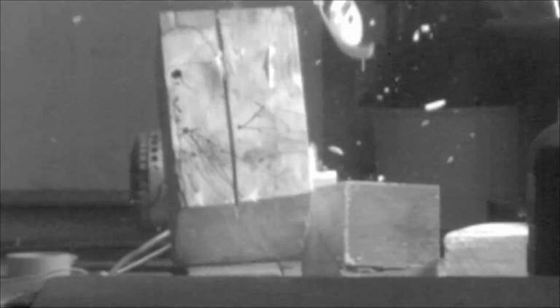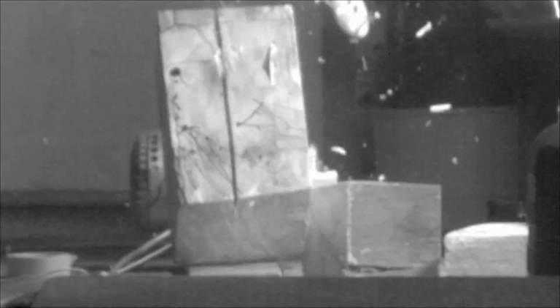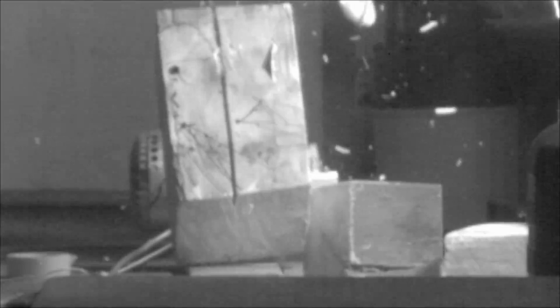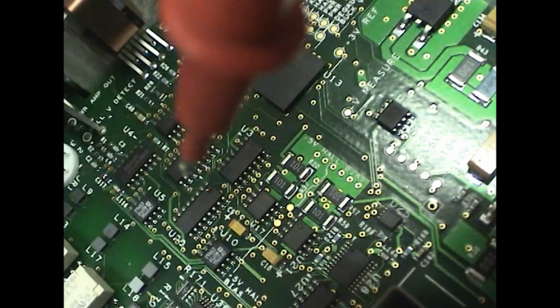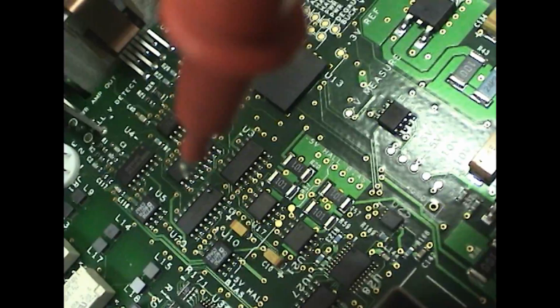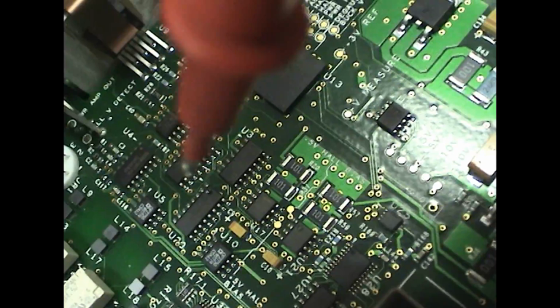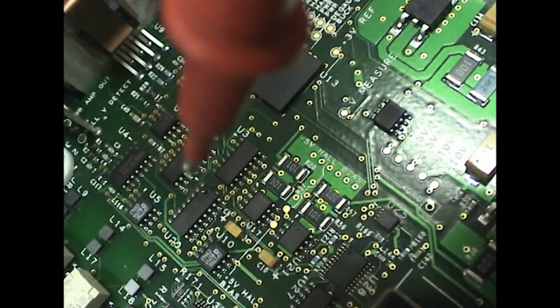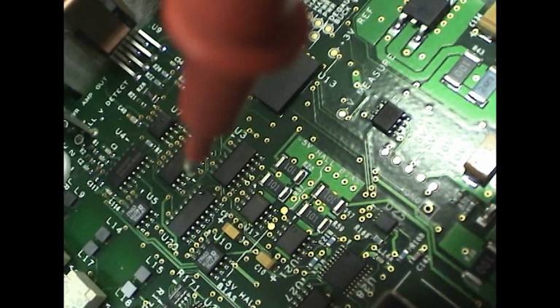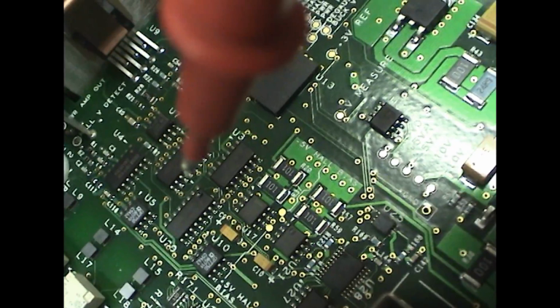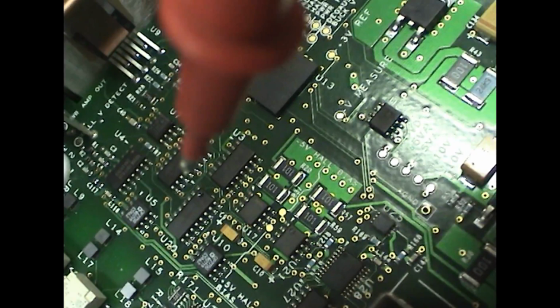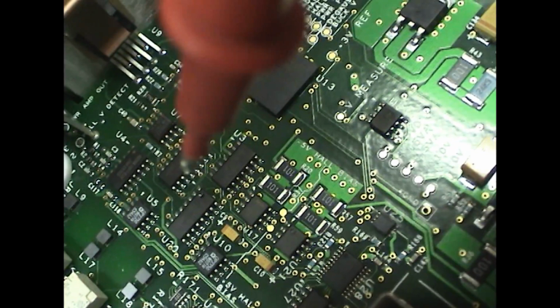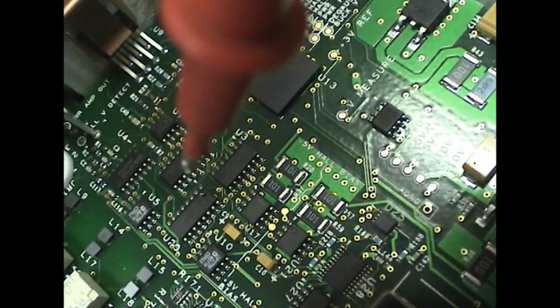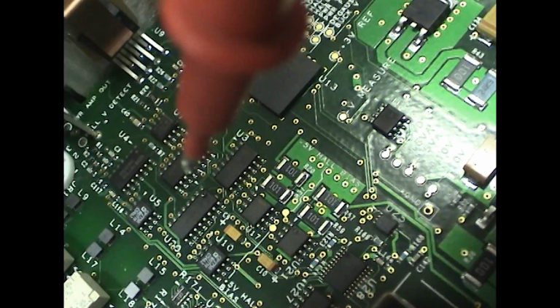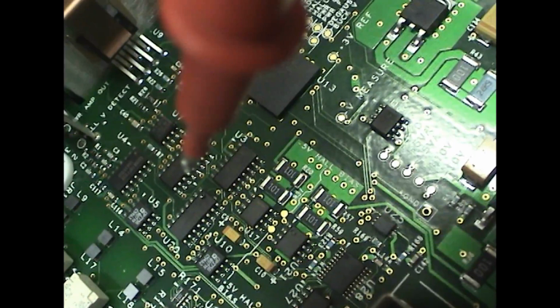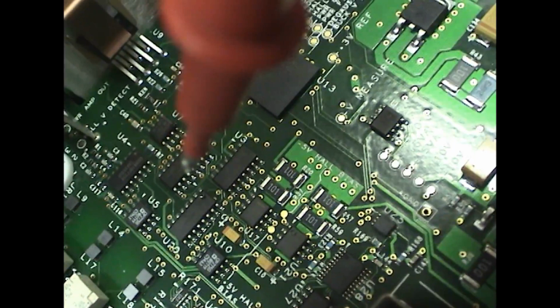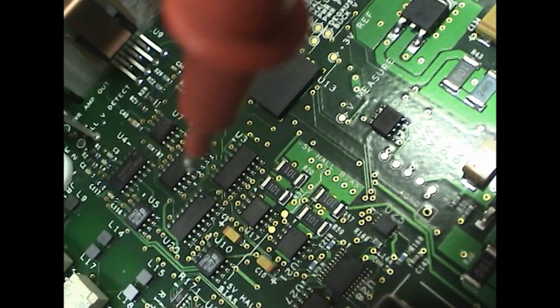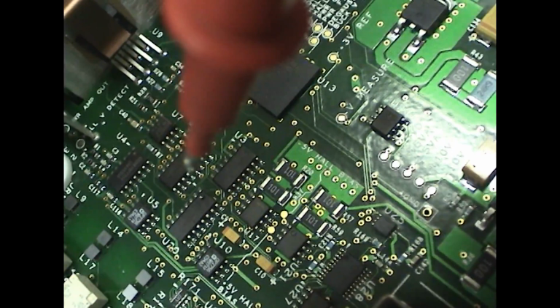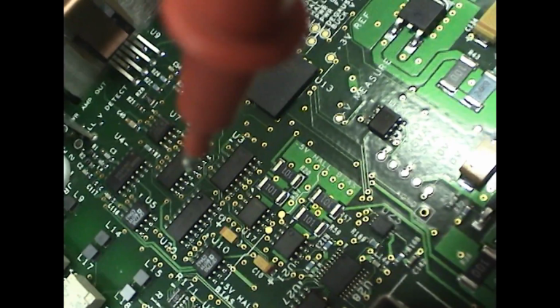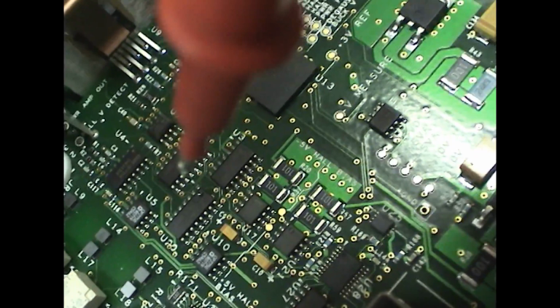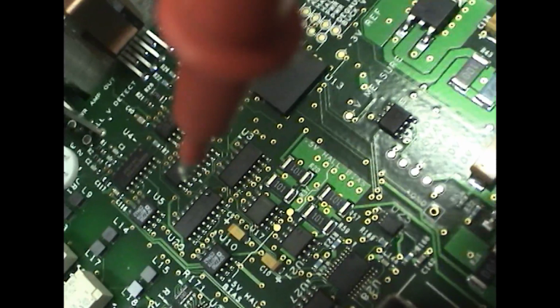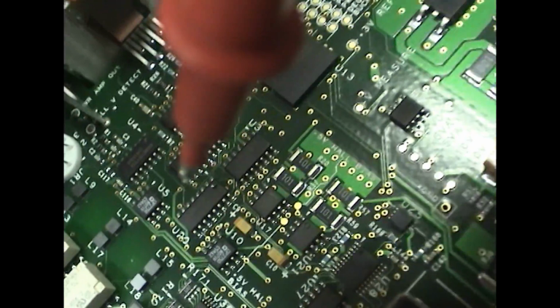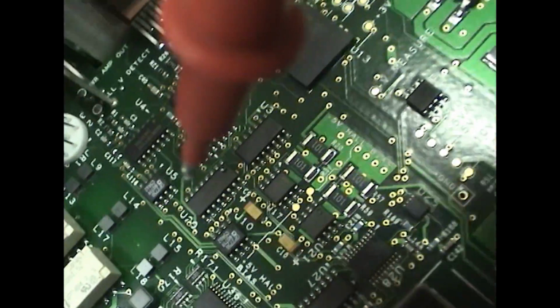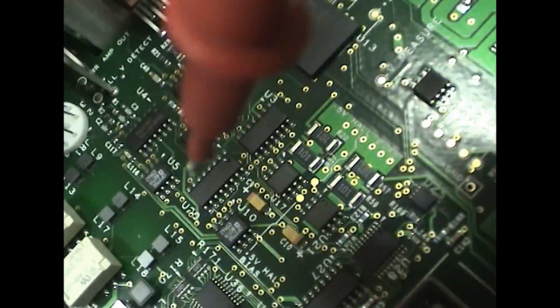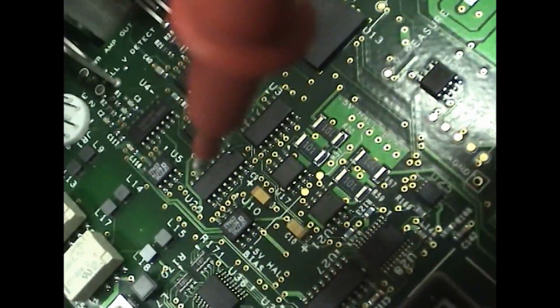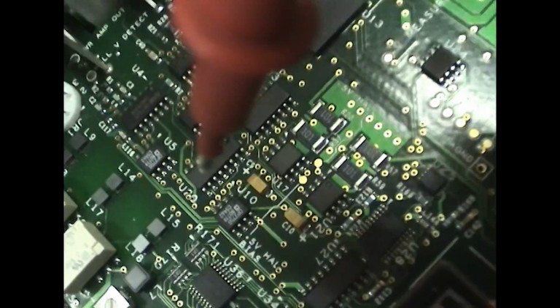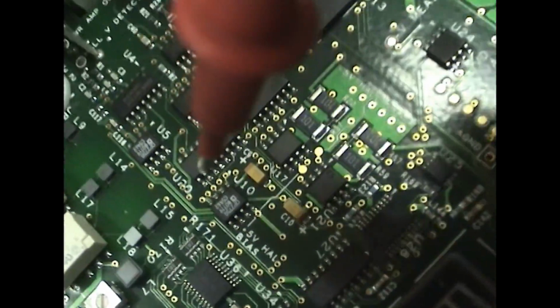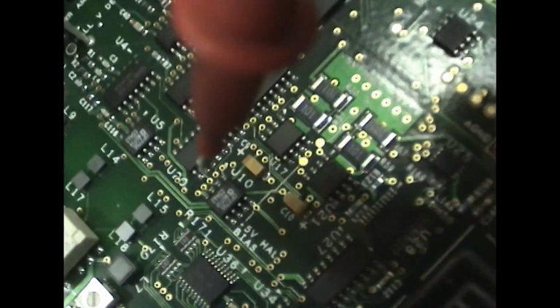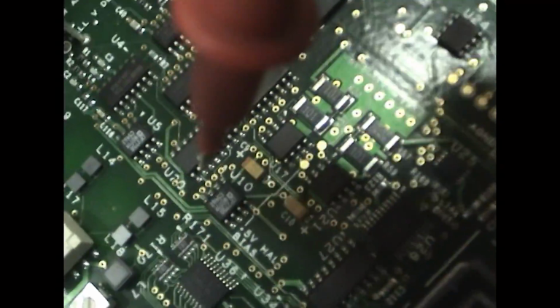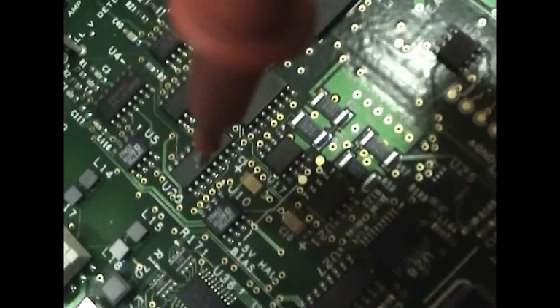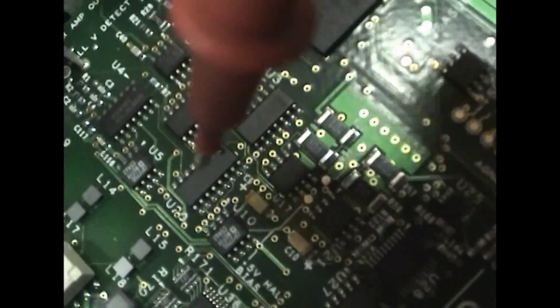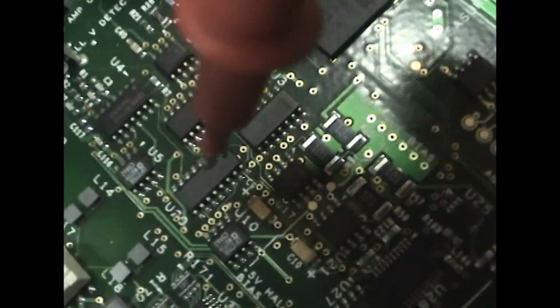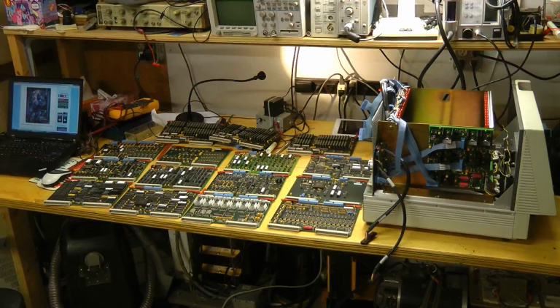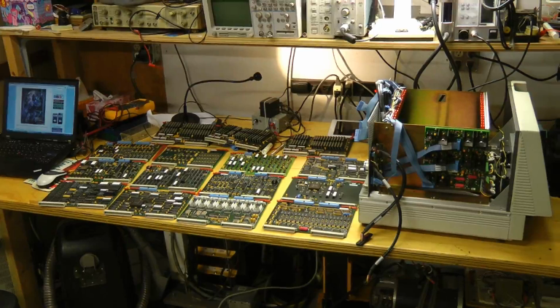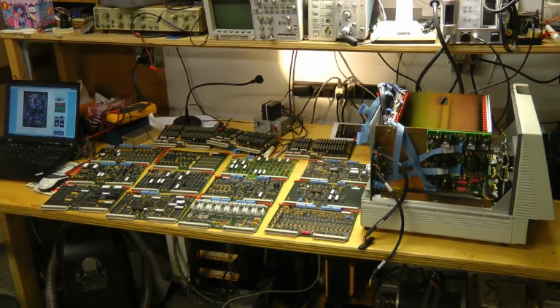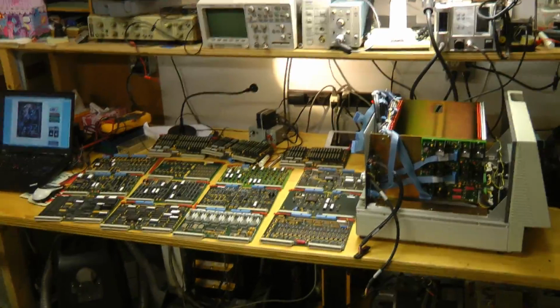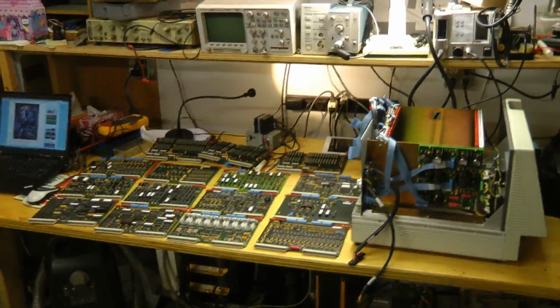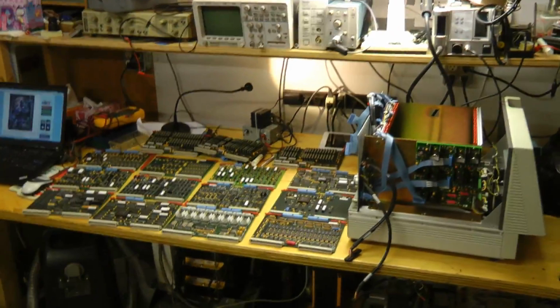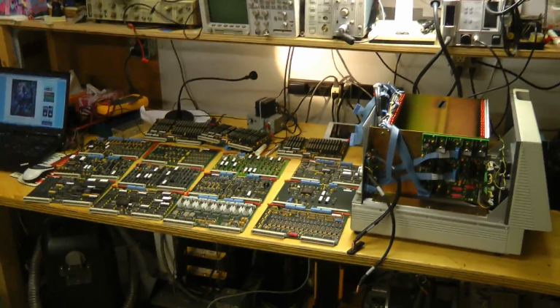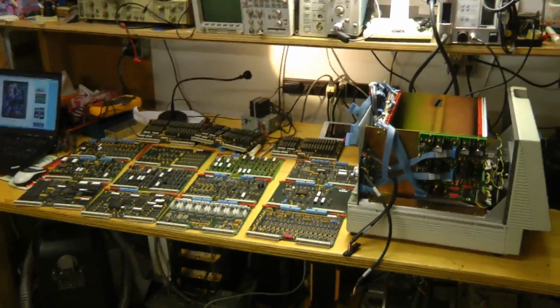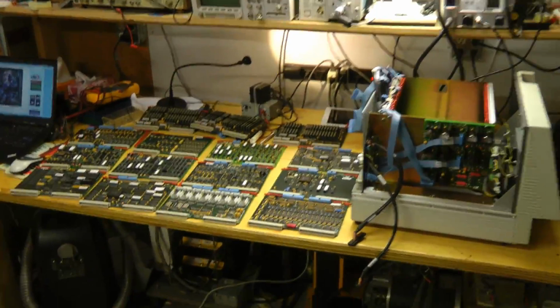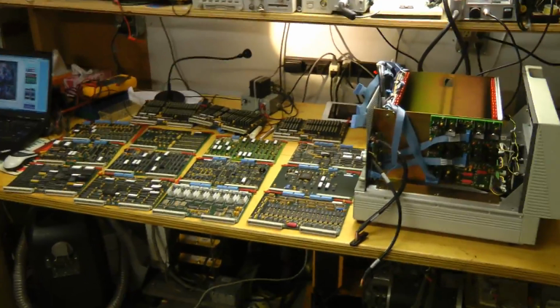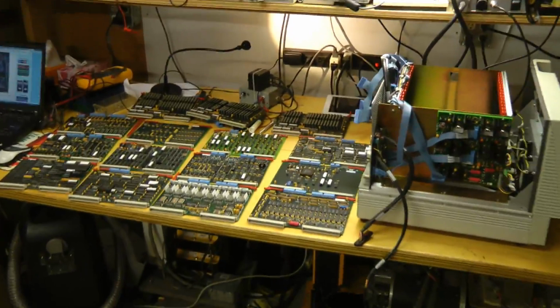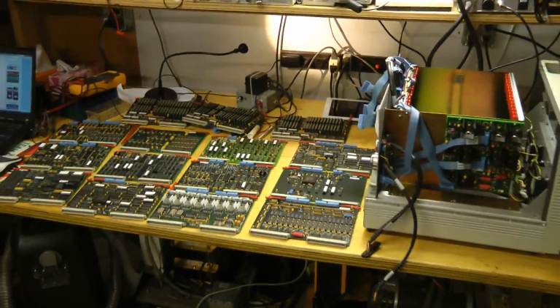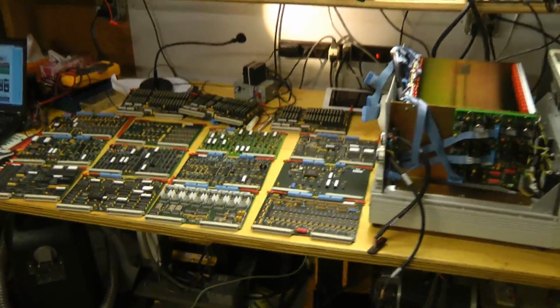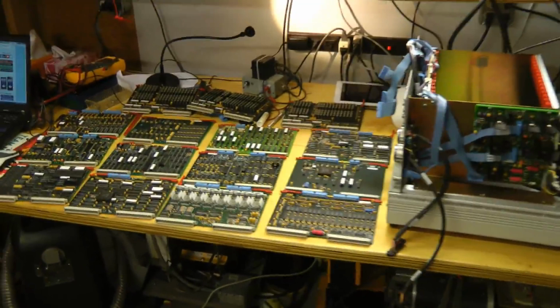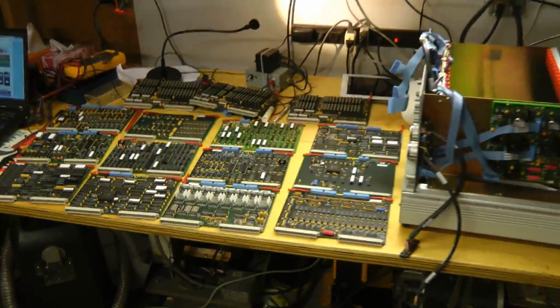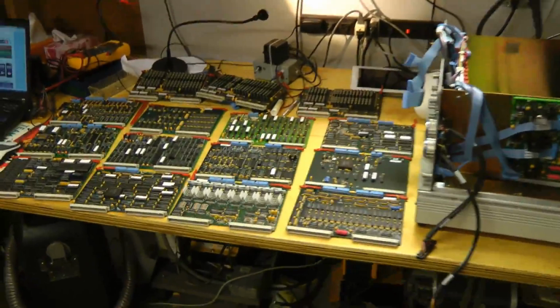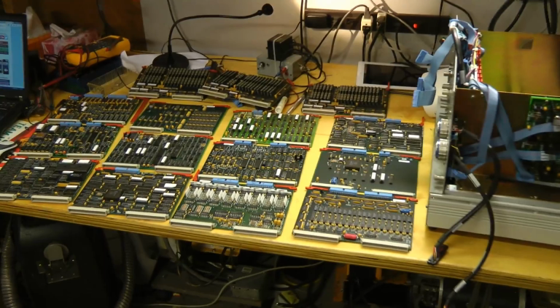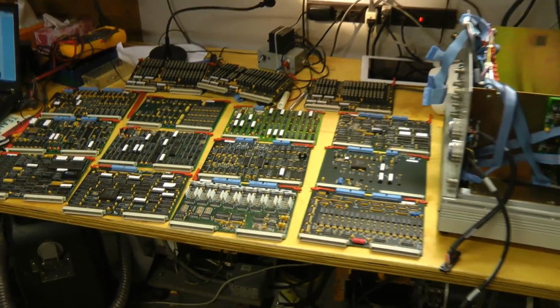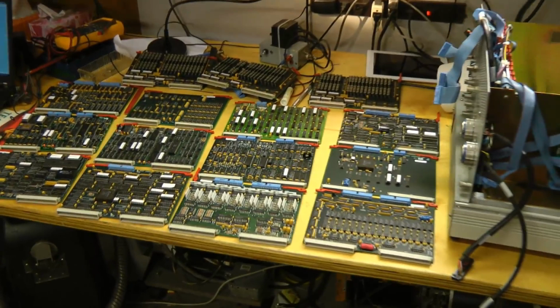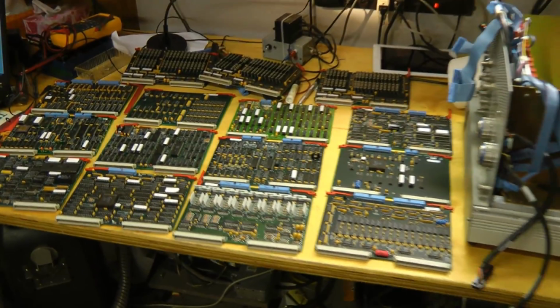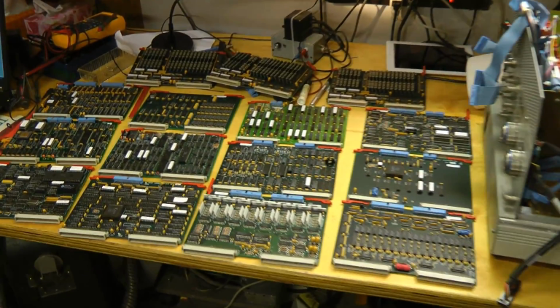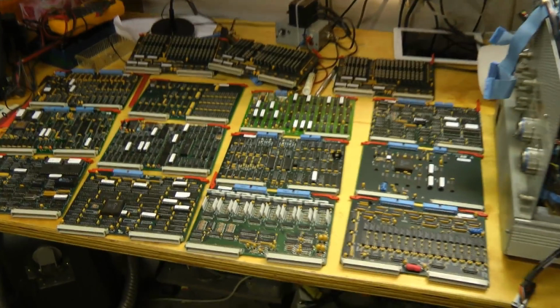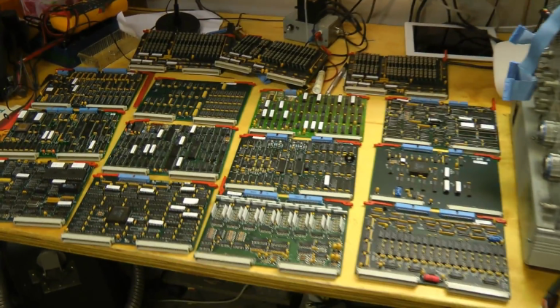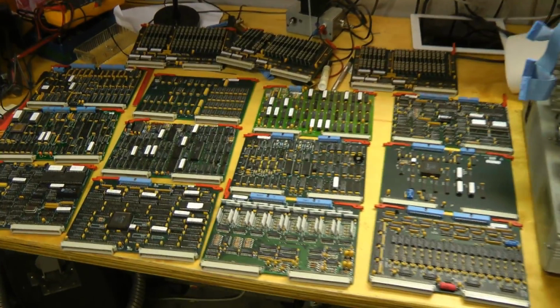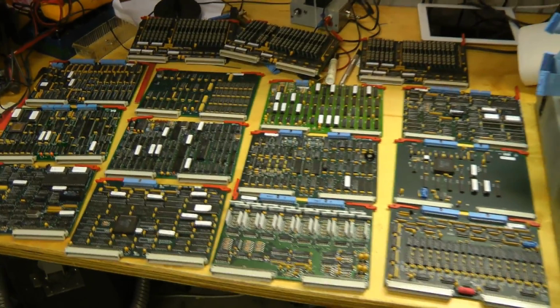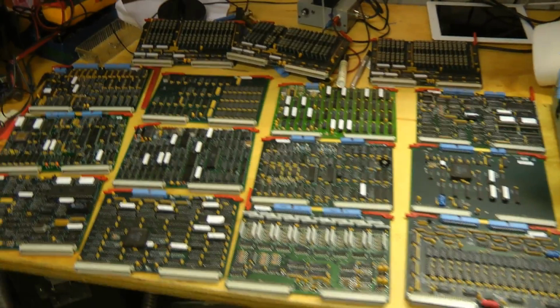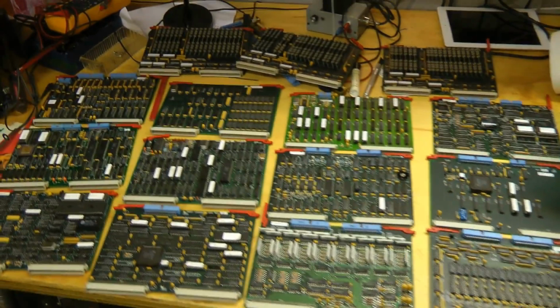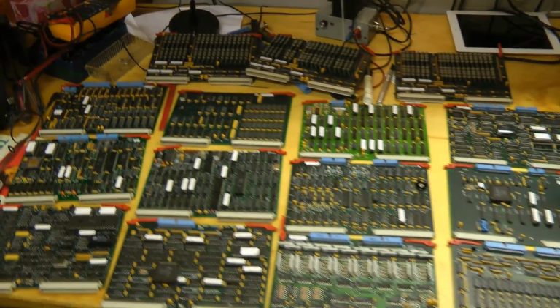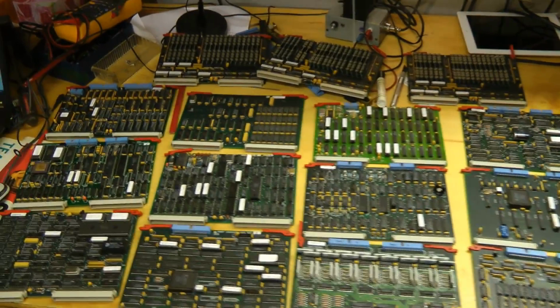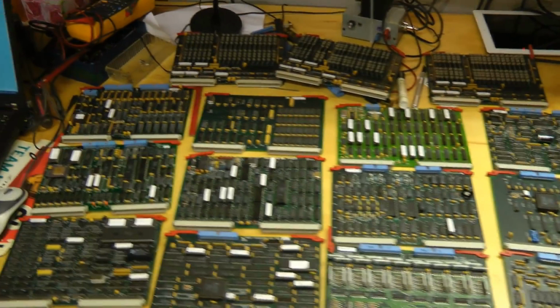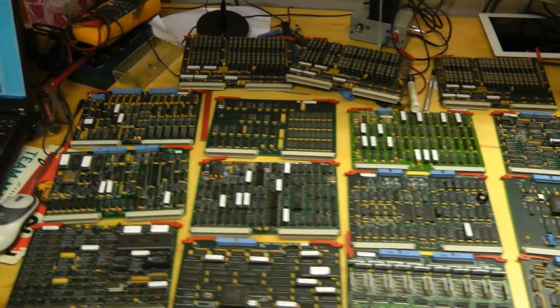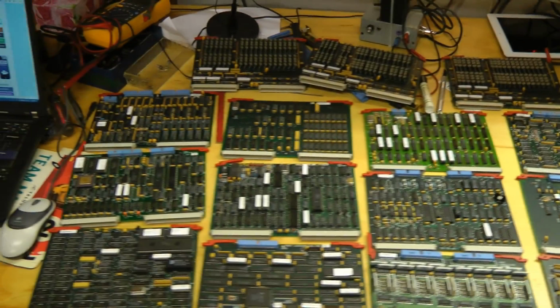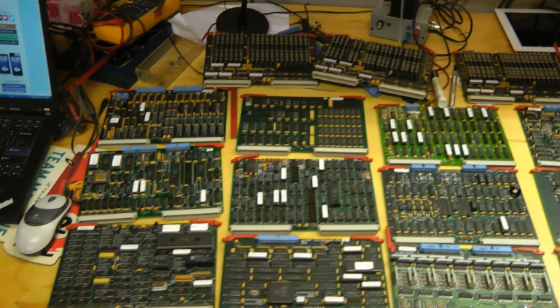Let's see how probe cam works. And here's all the boards out of the system. Look at that.